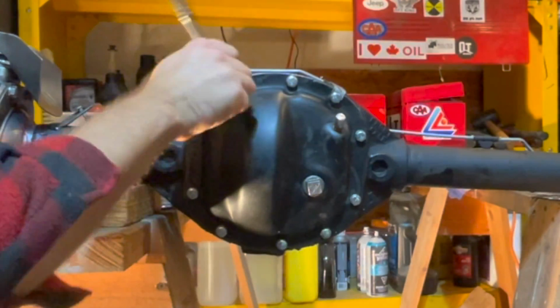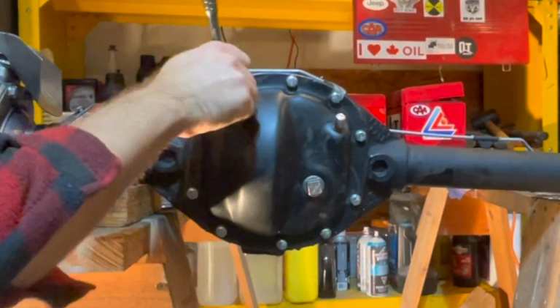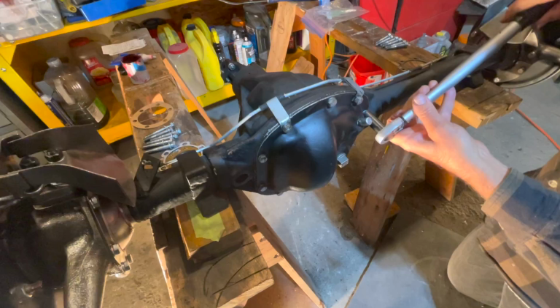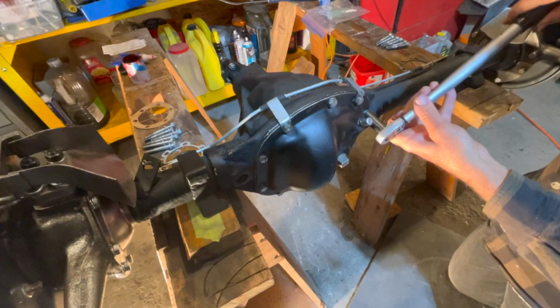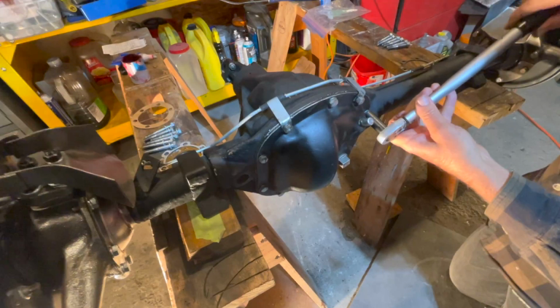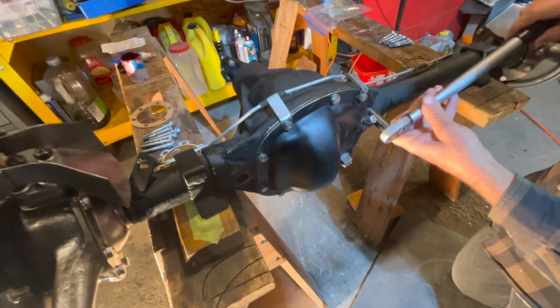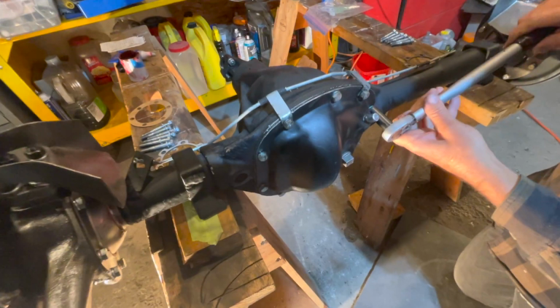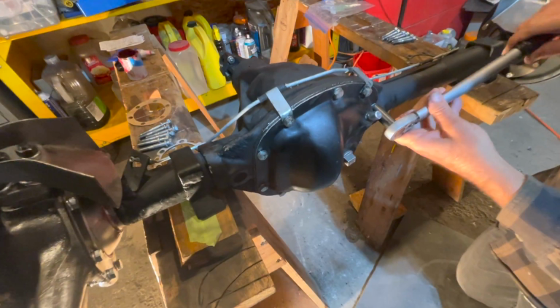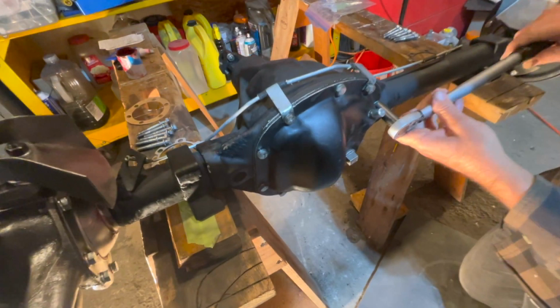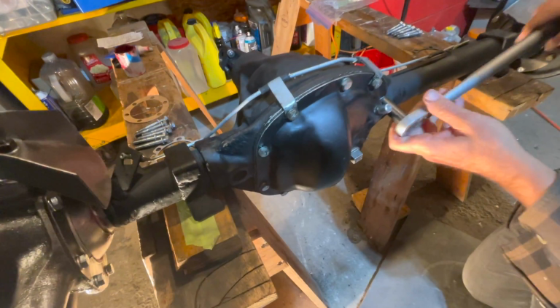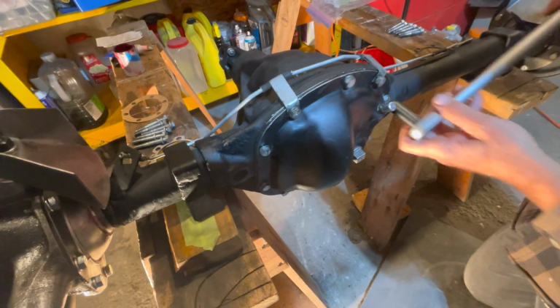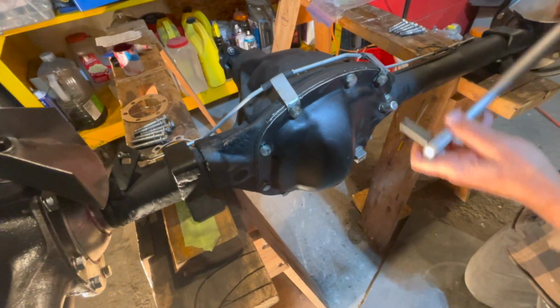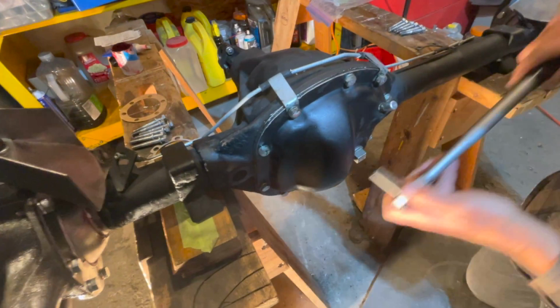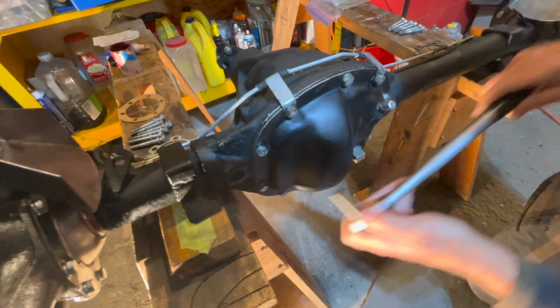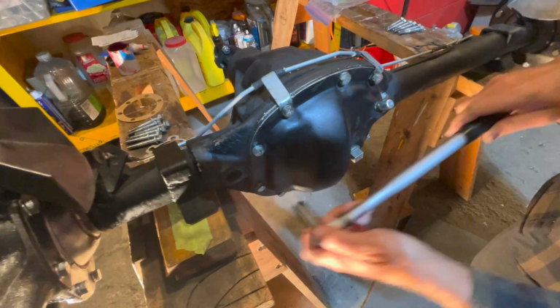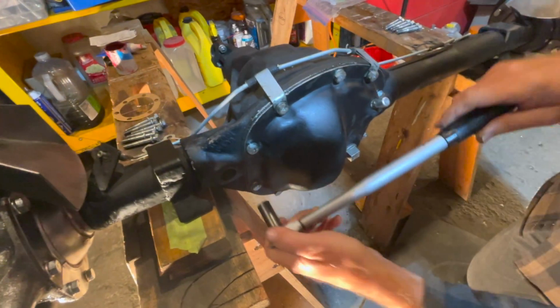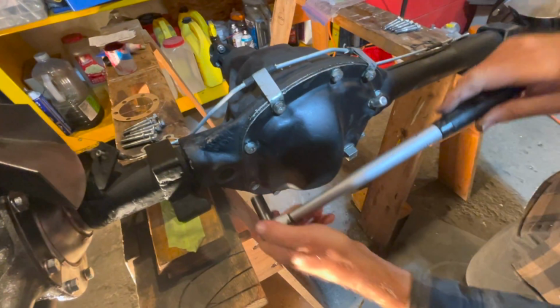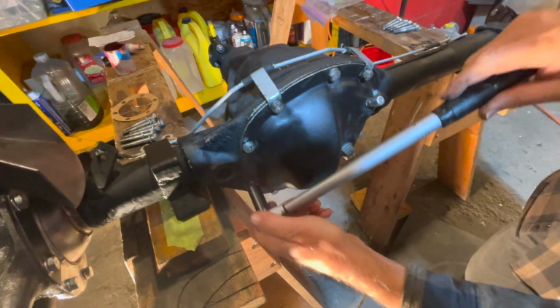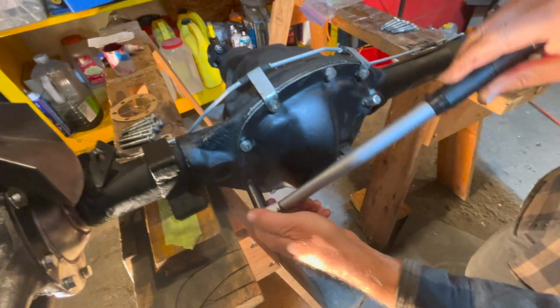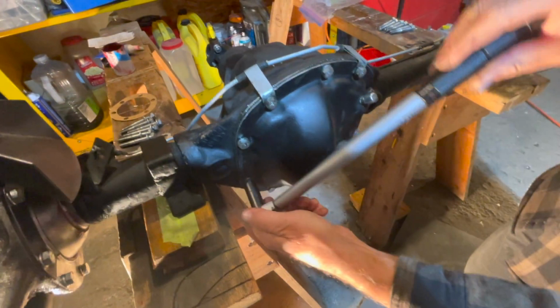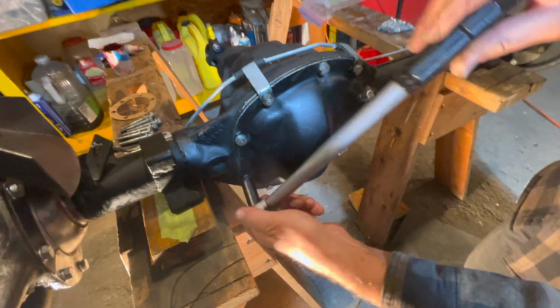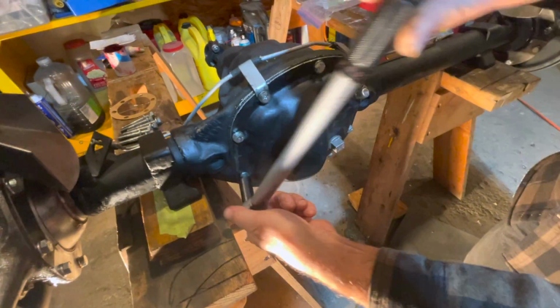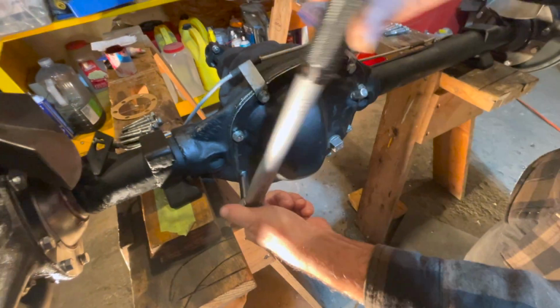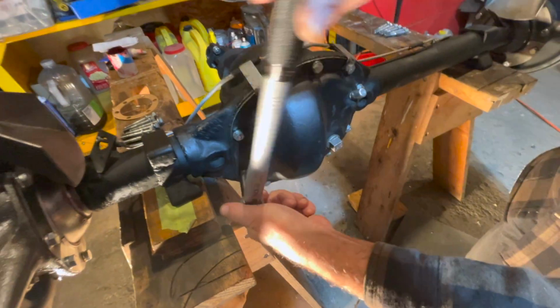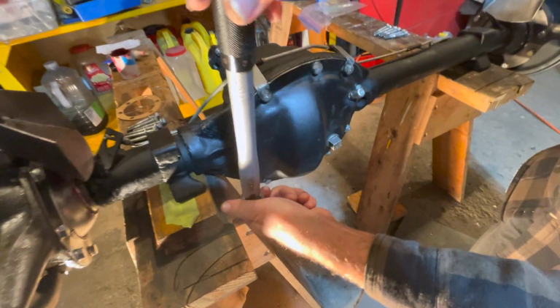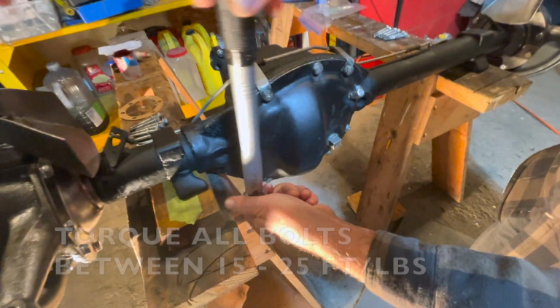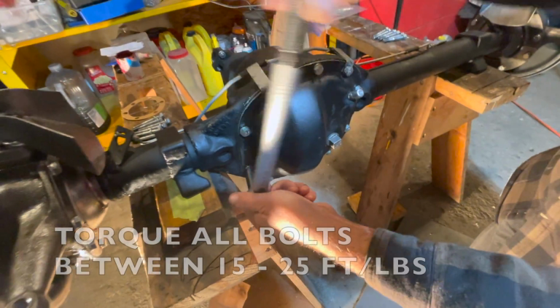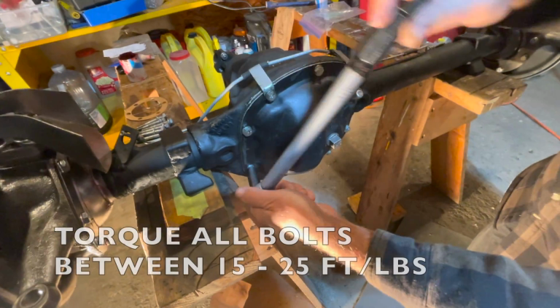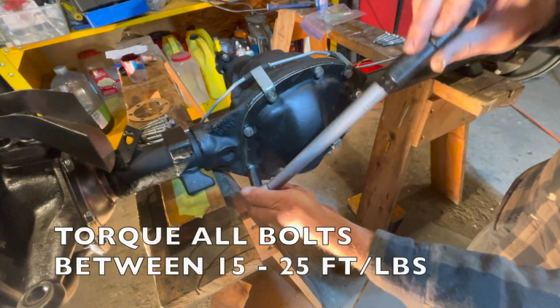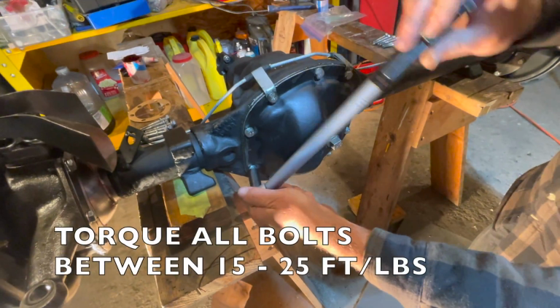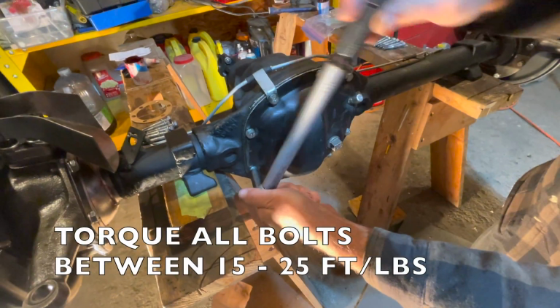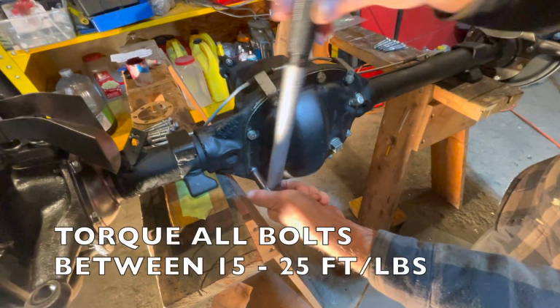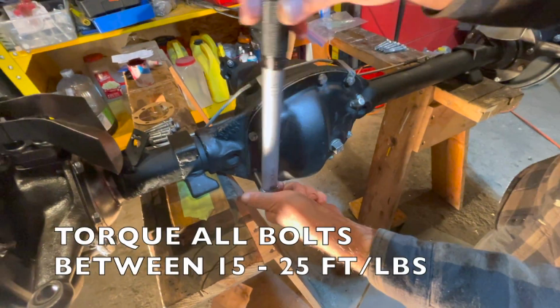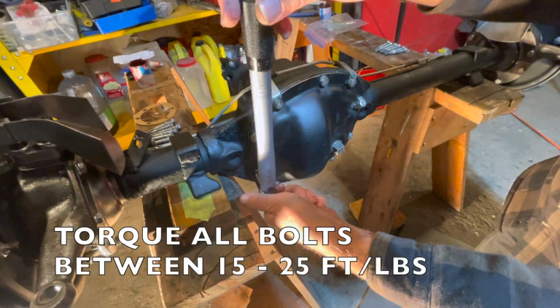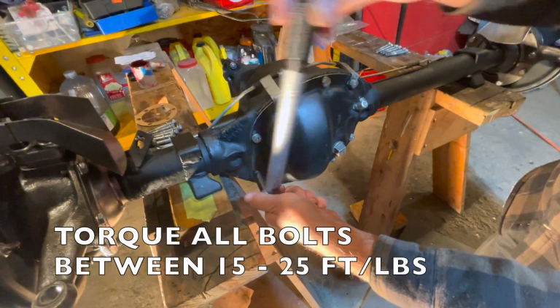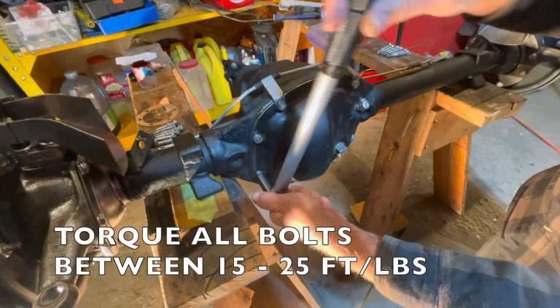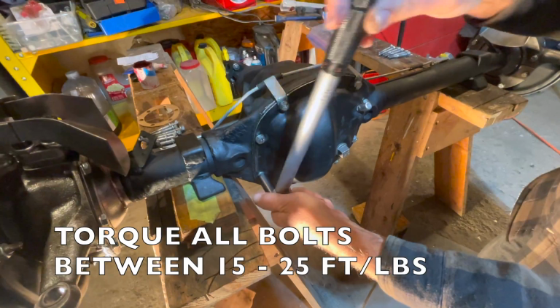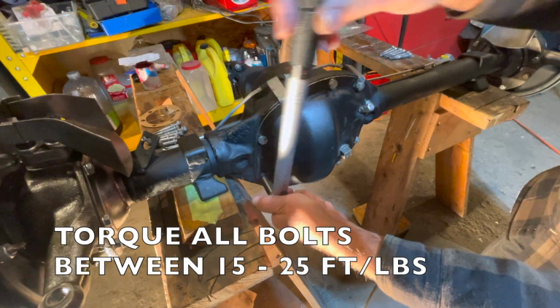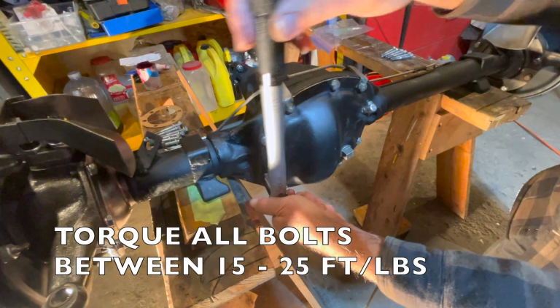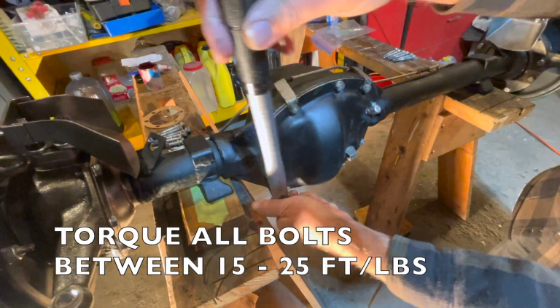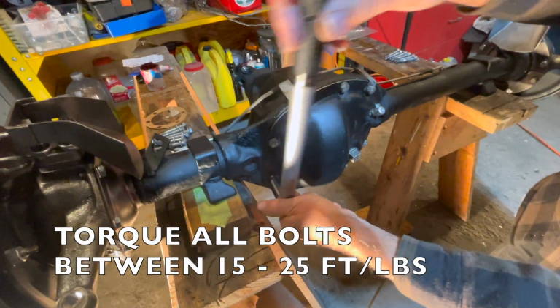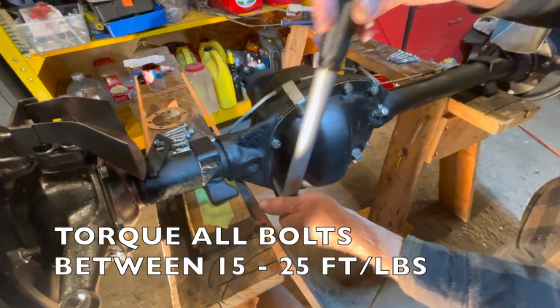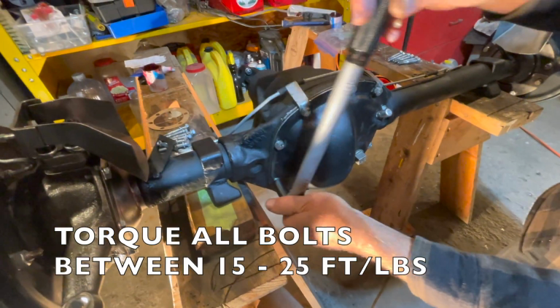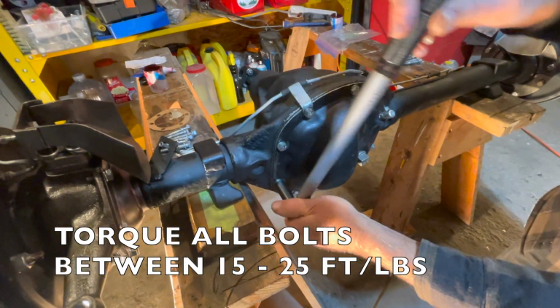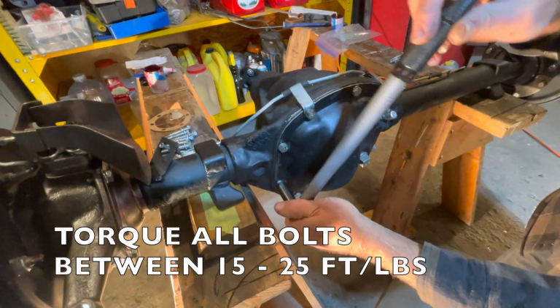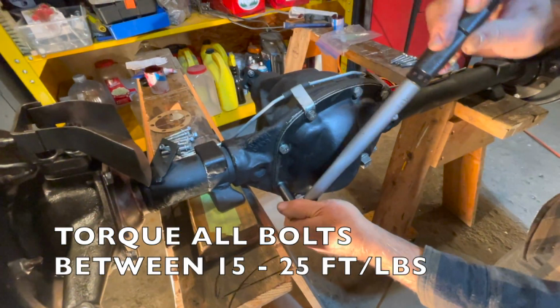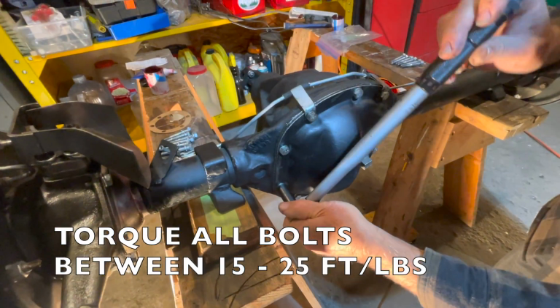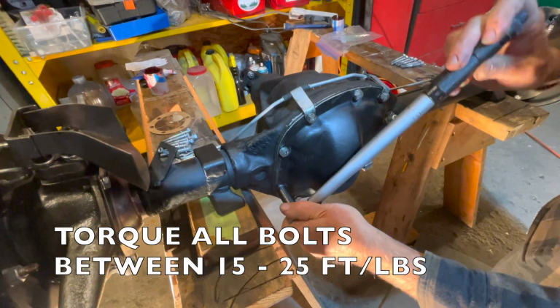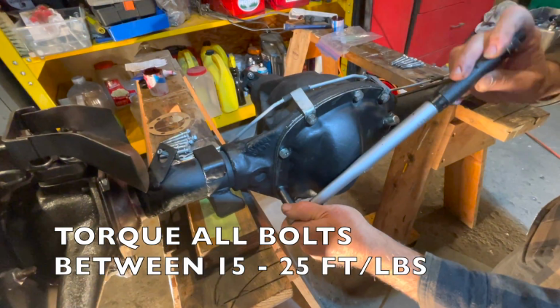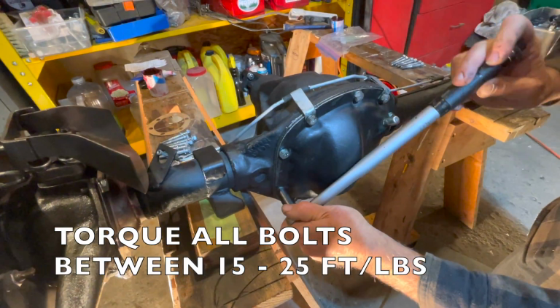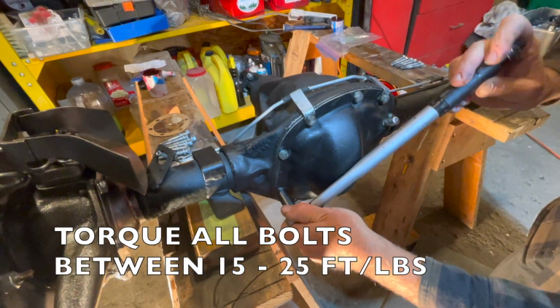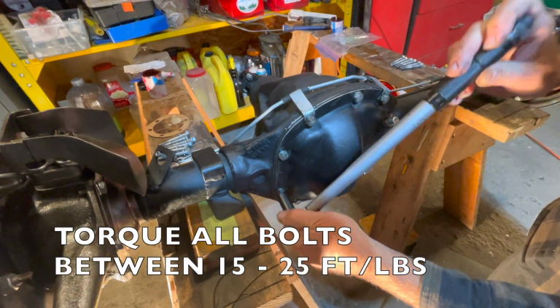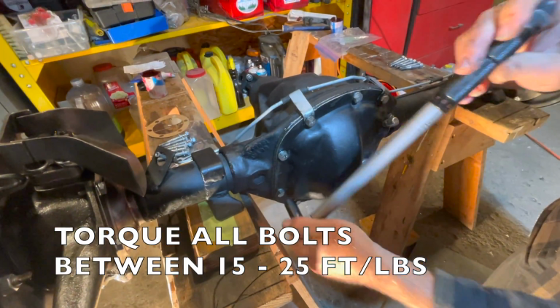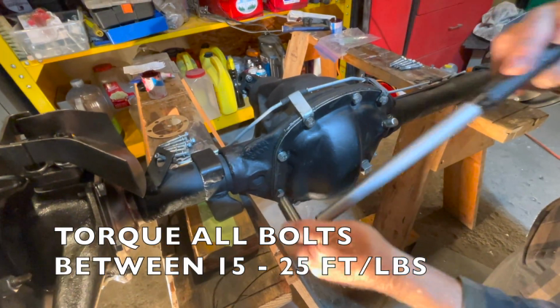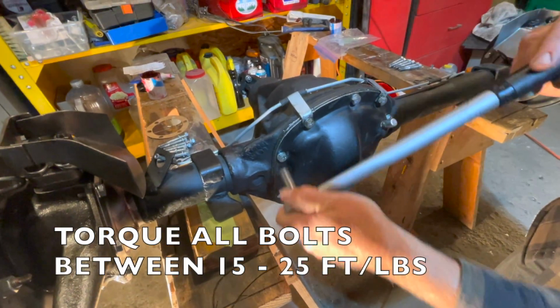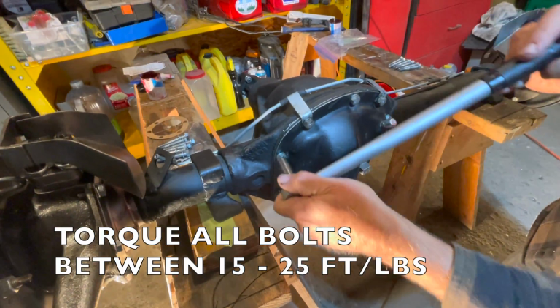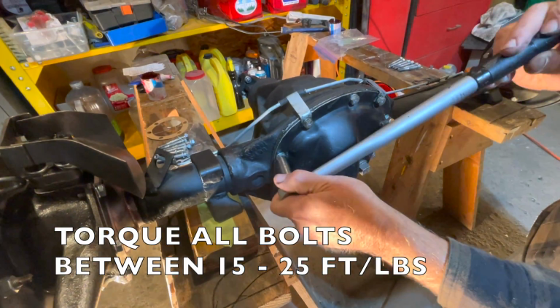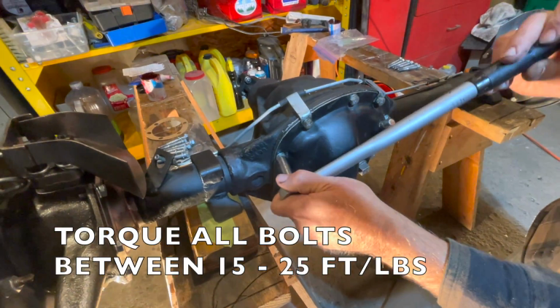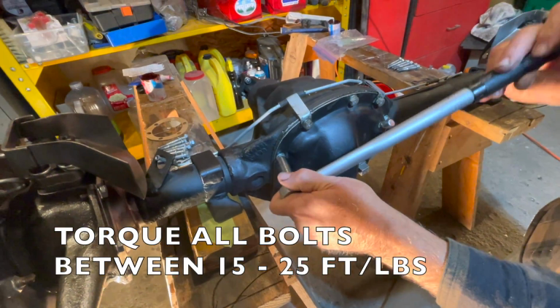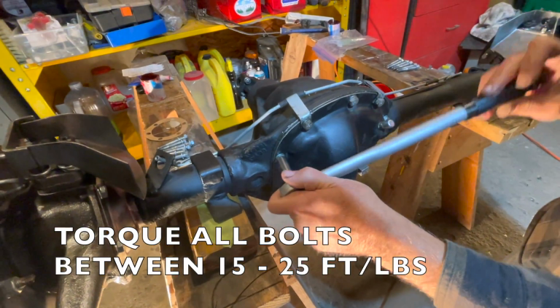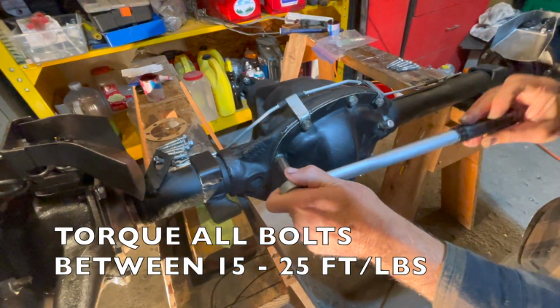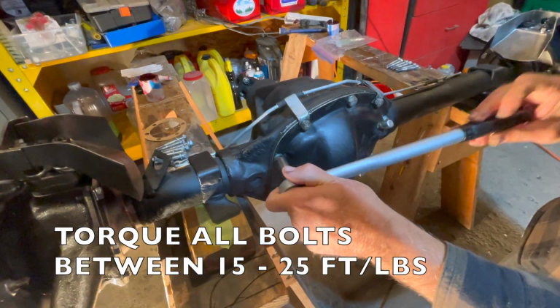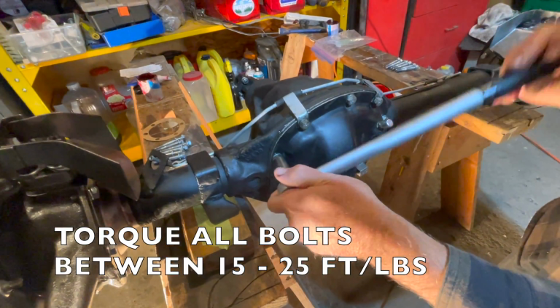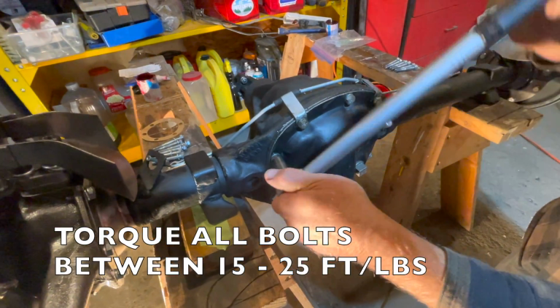The last step for the gasket installation is to torque all of your bolts to 15 to 20 foot-pounds.